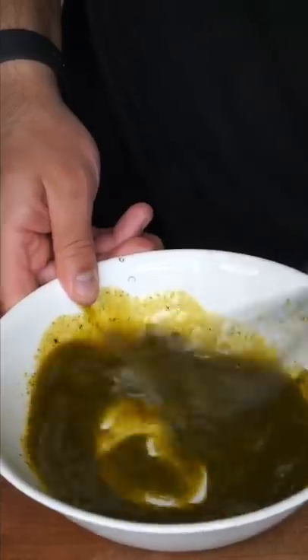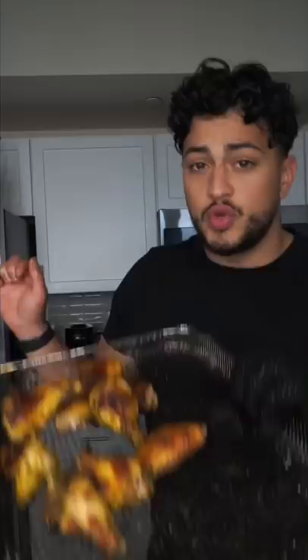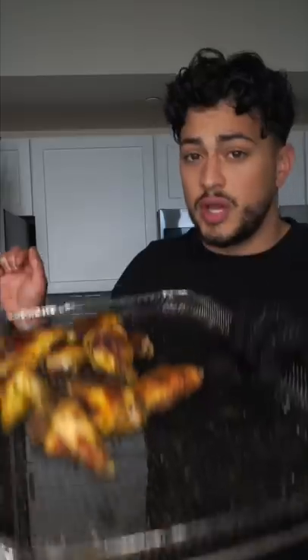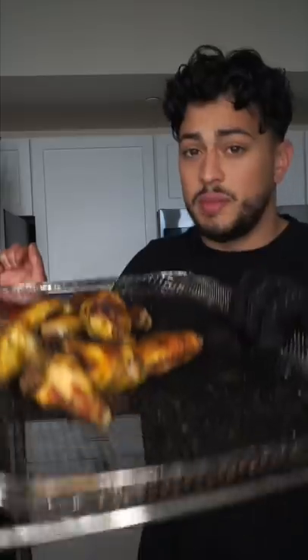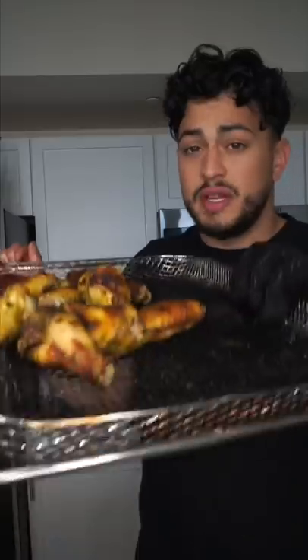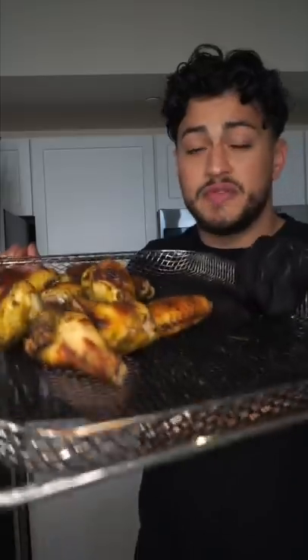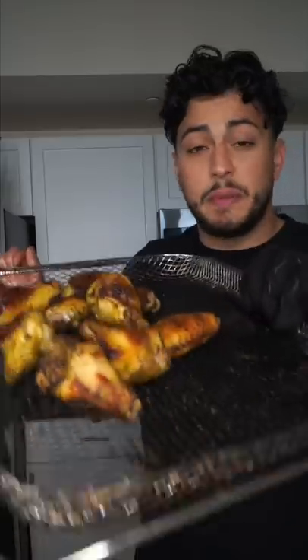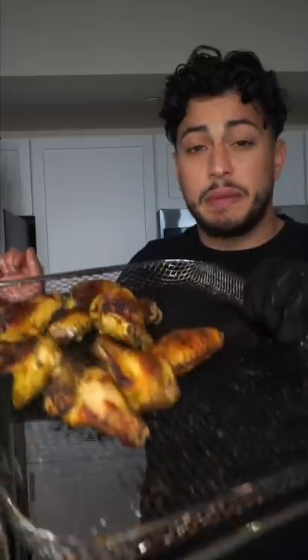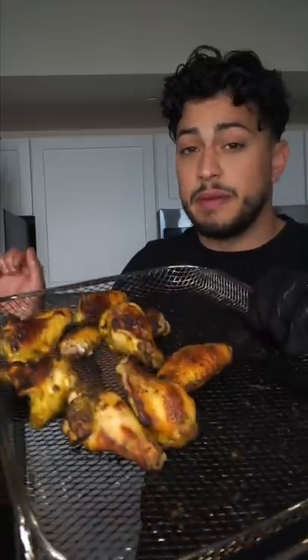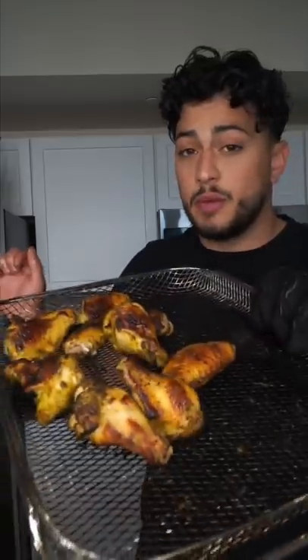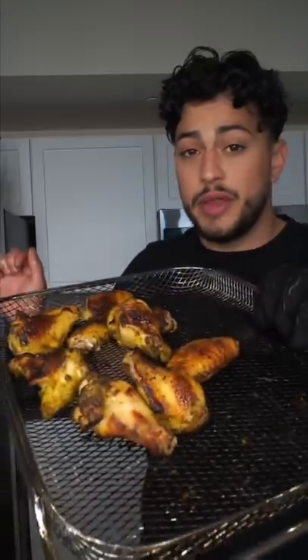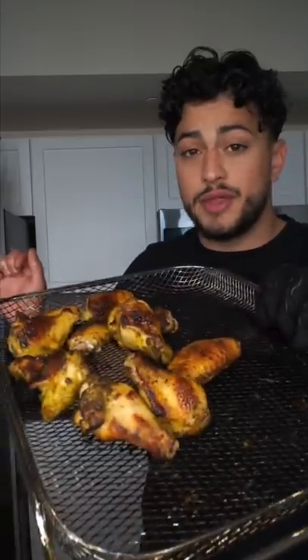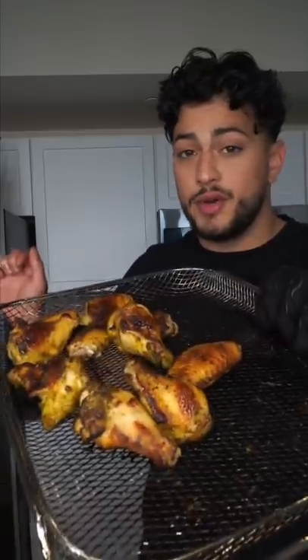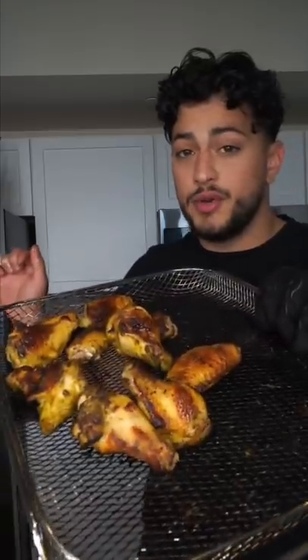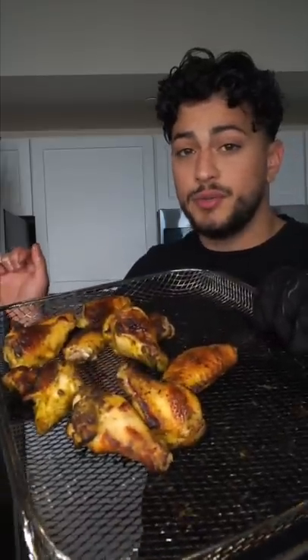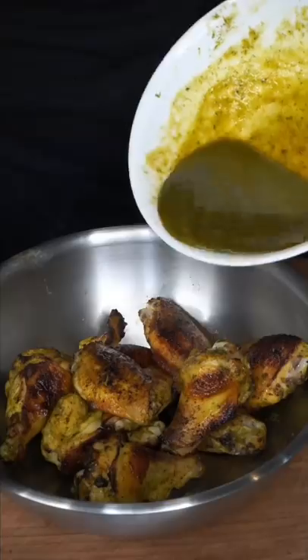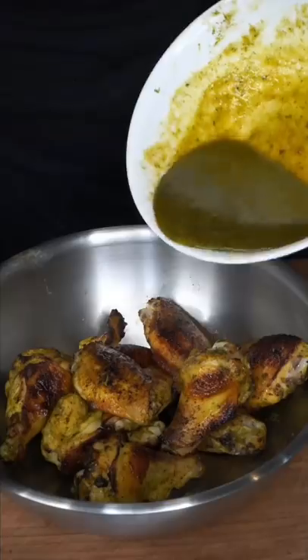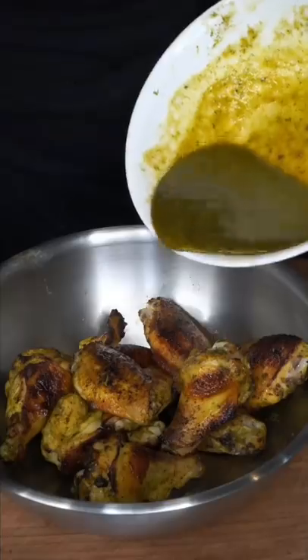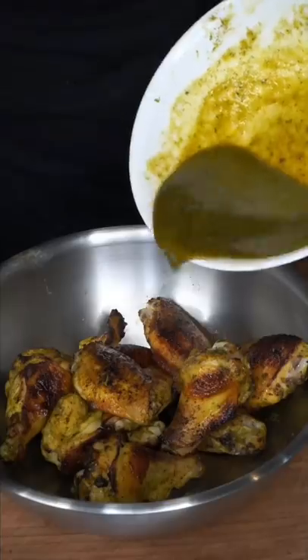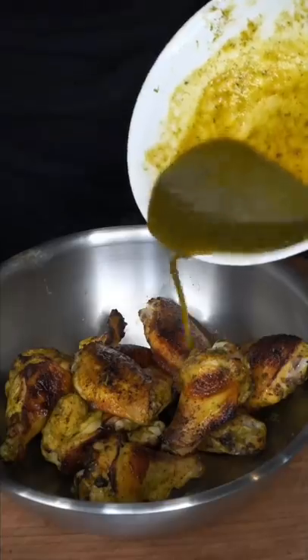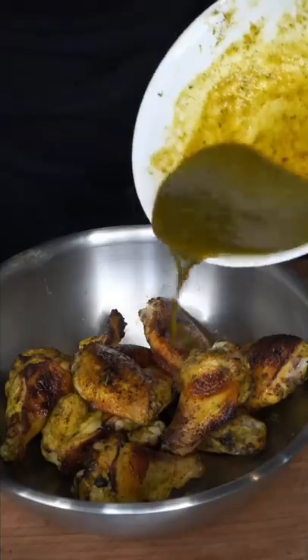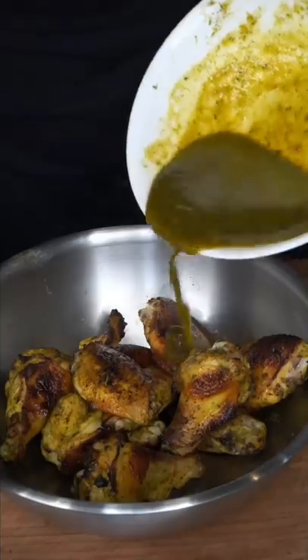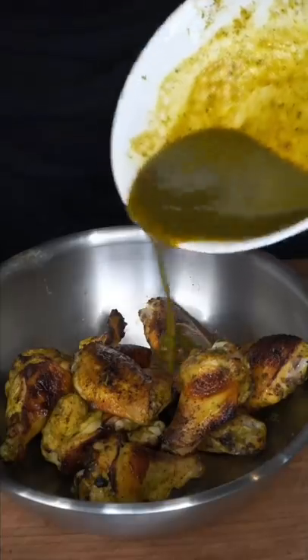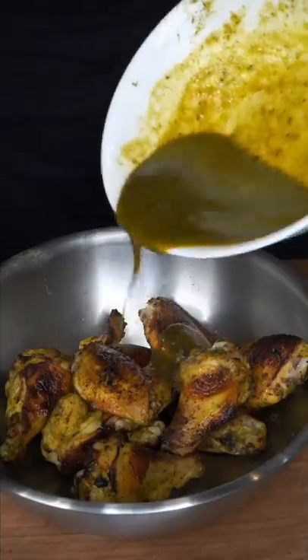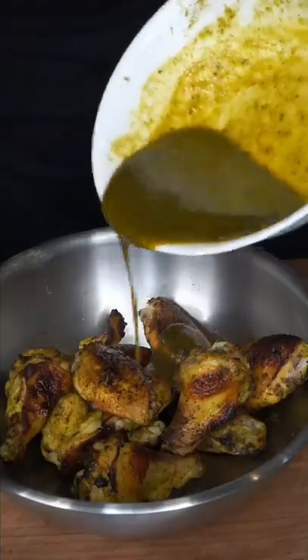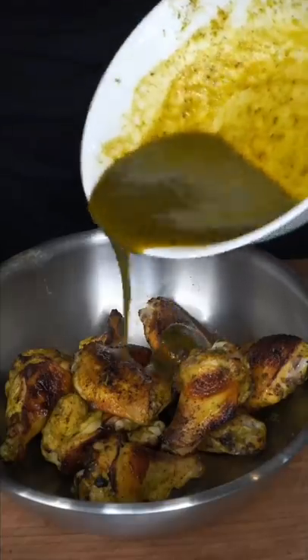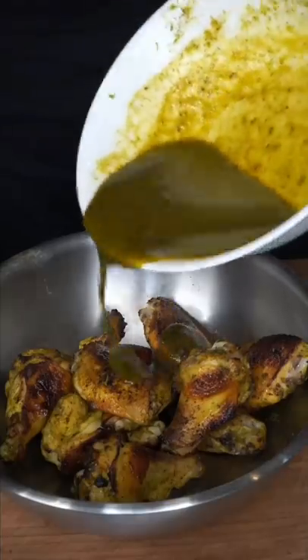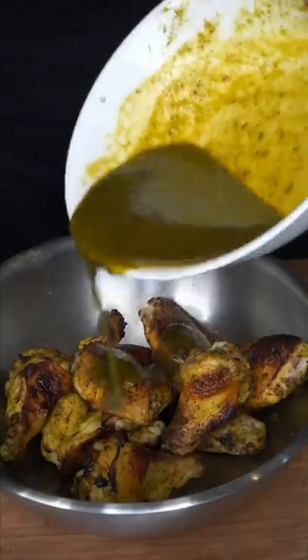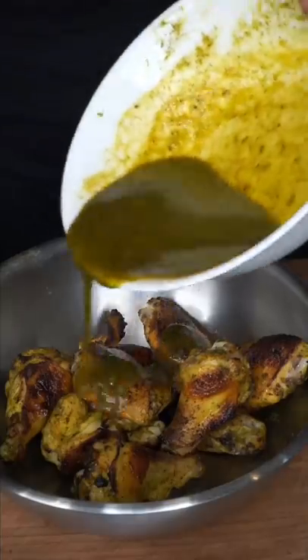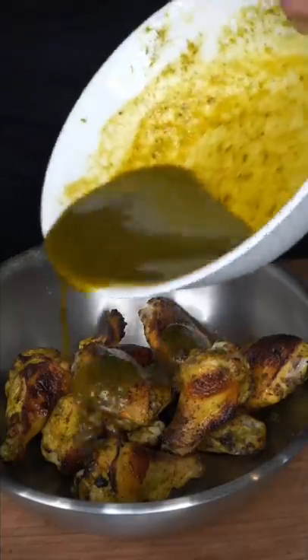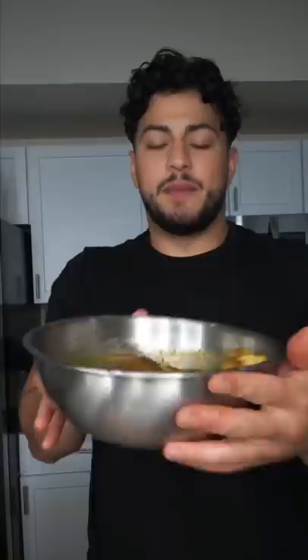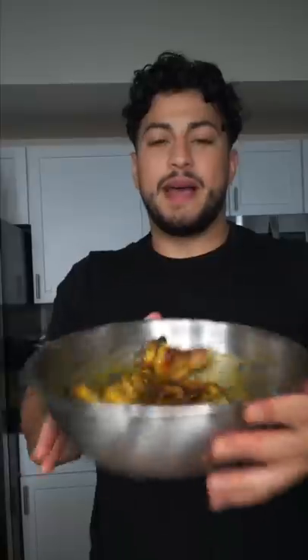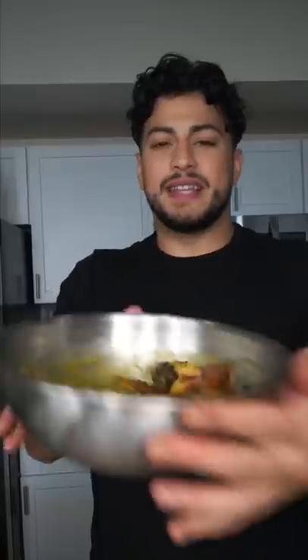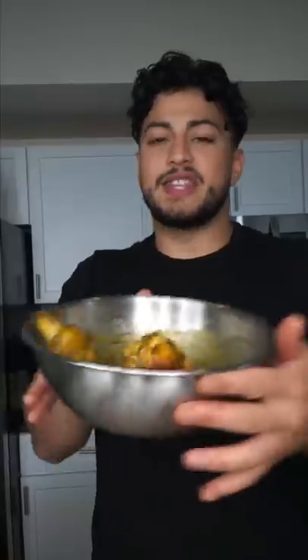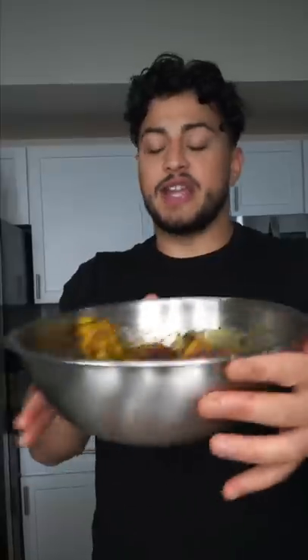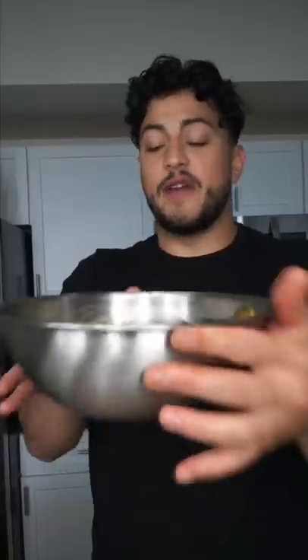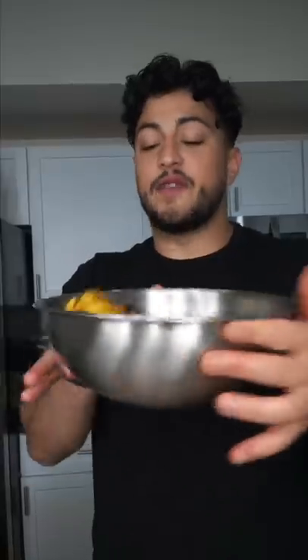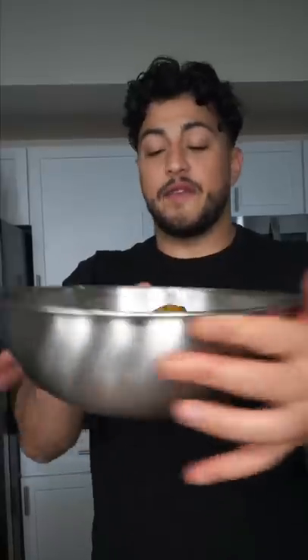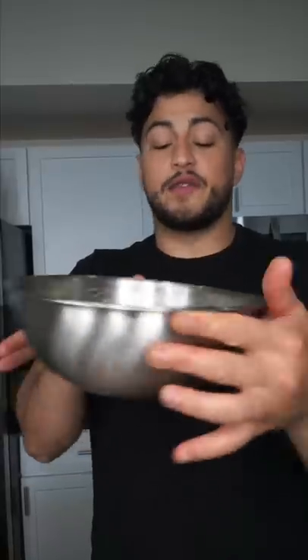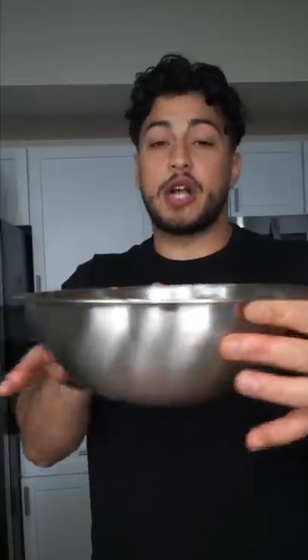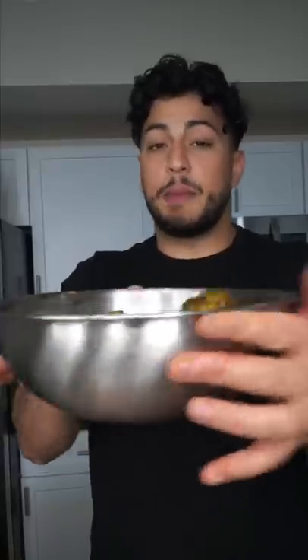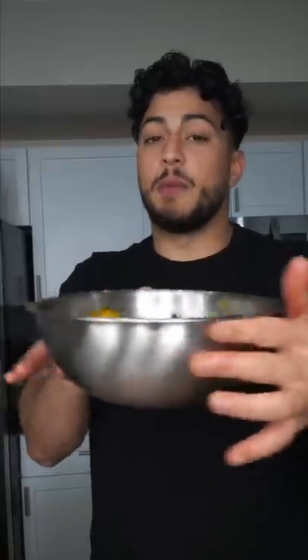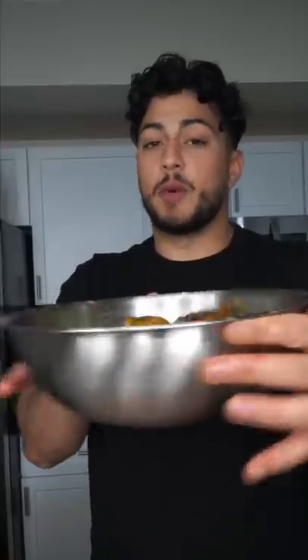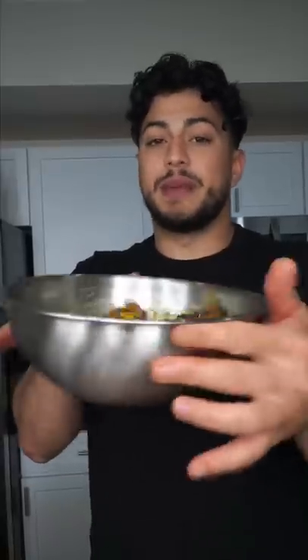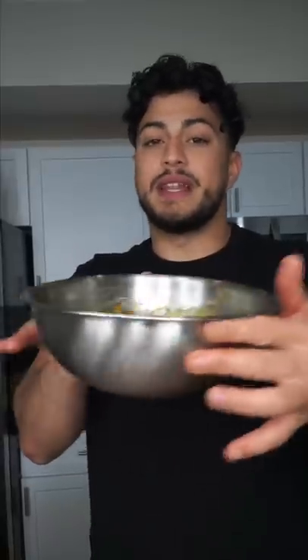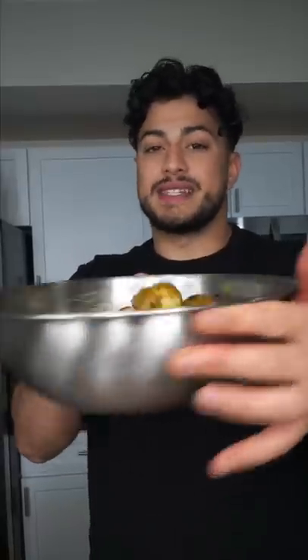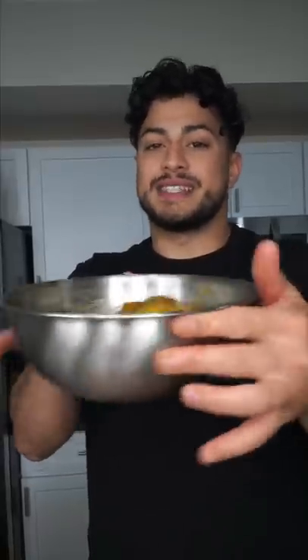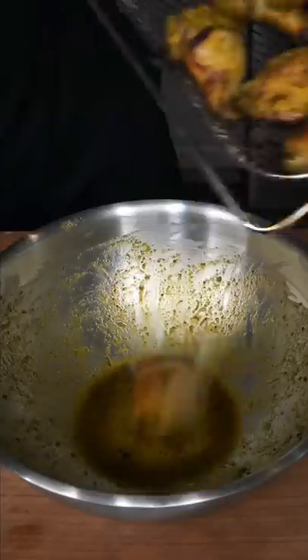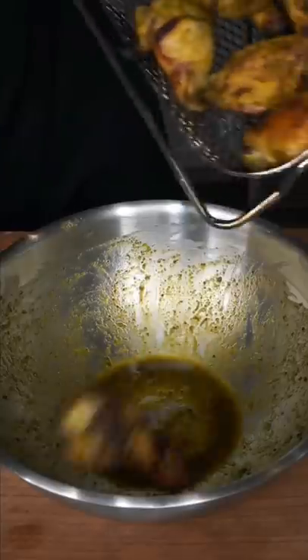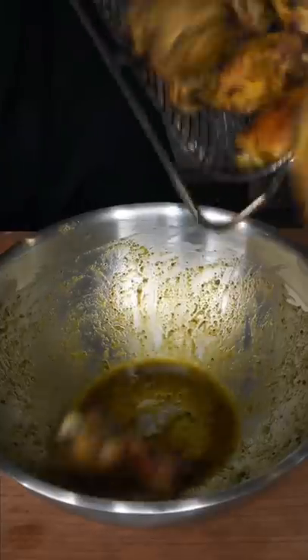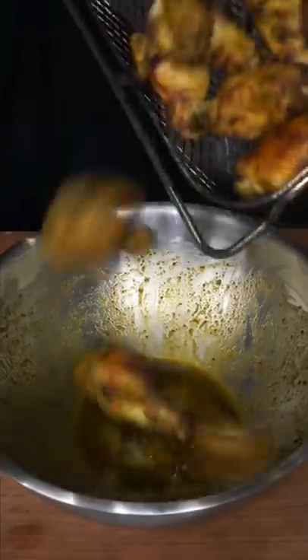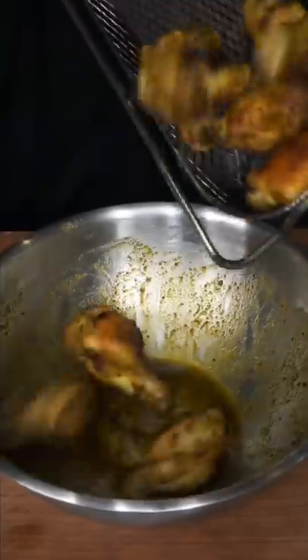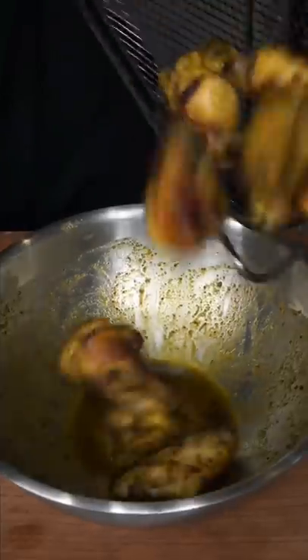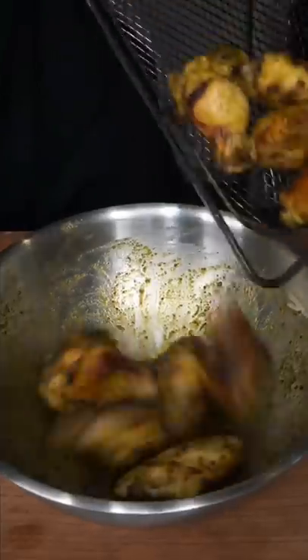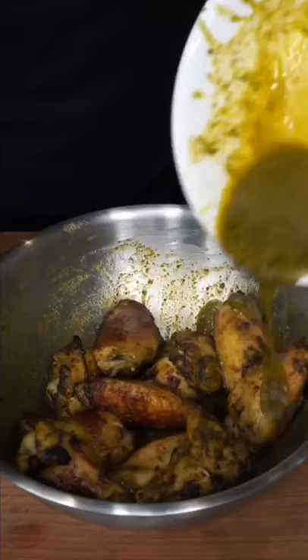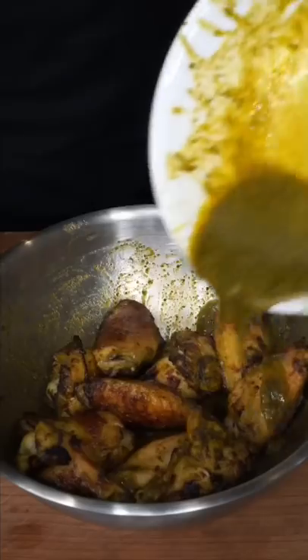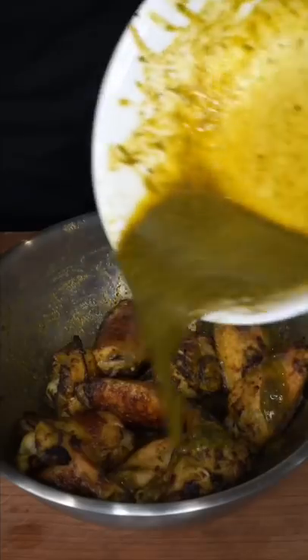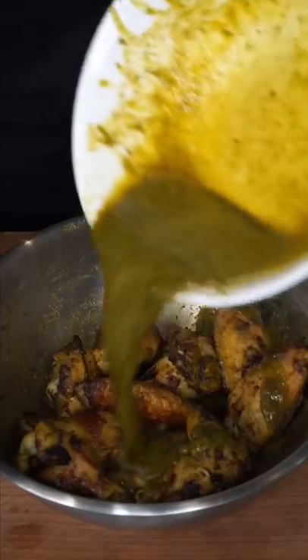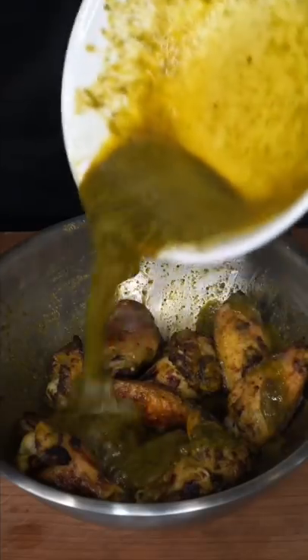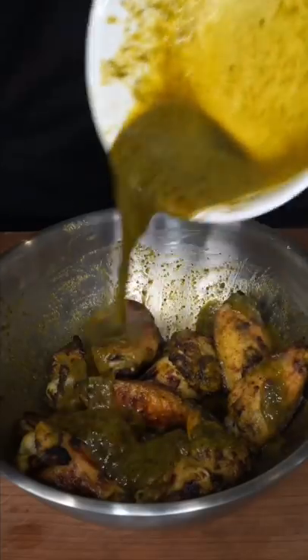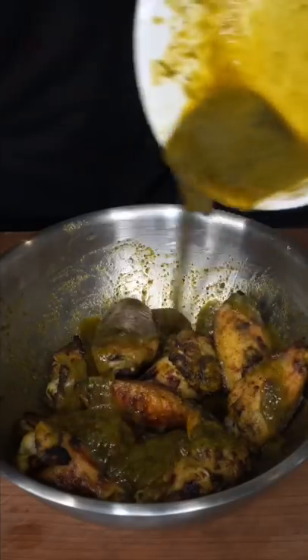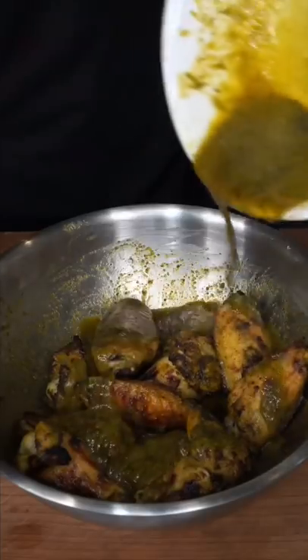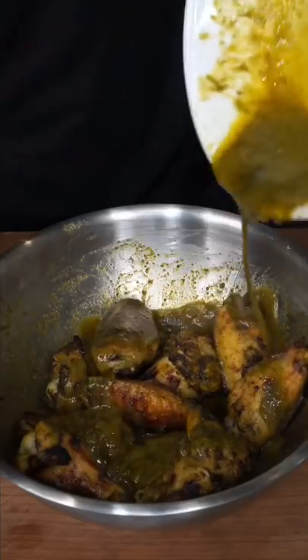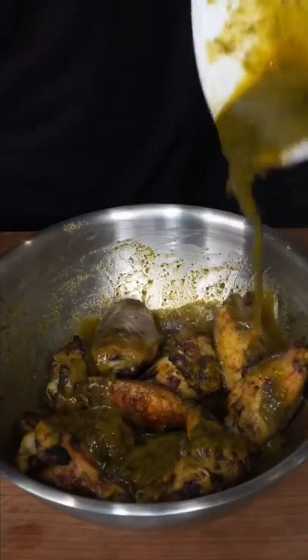20 minutes, flipping midway through. I like to toss on half the sauce, then back into the air fryer for a couple more minutes. Get them lost in the sauce.